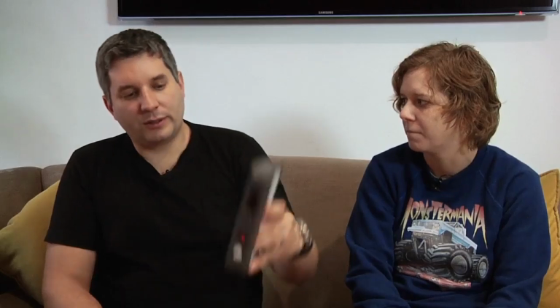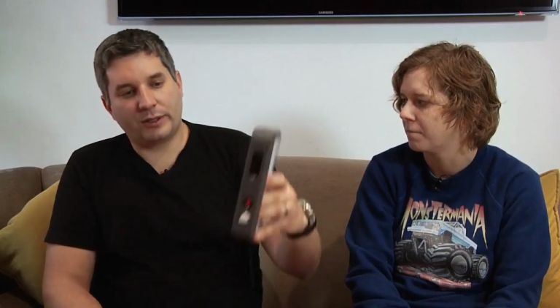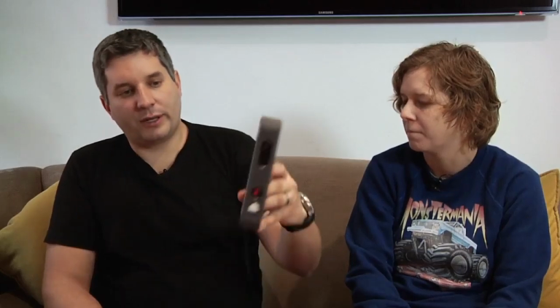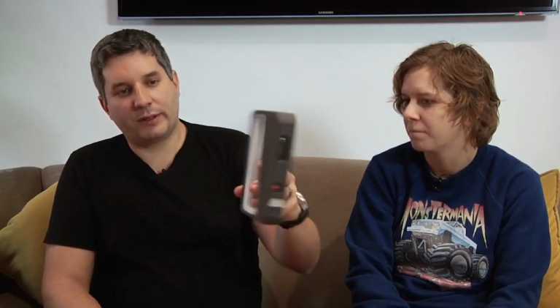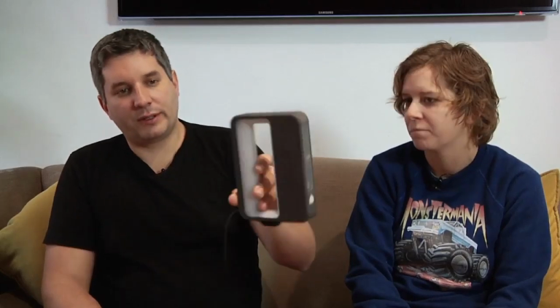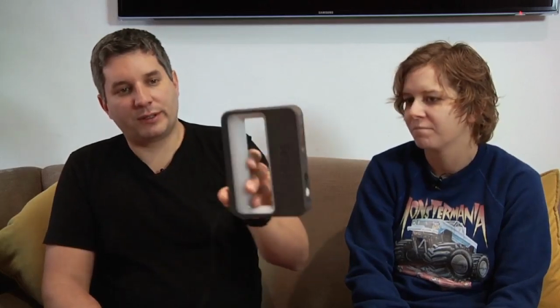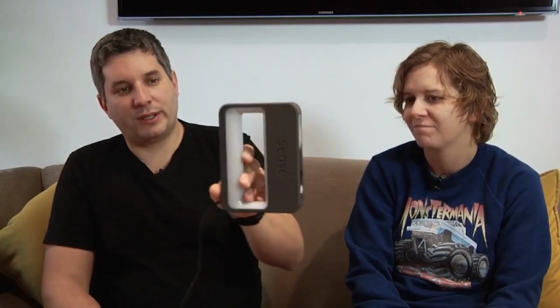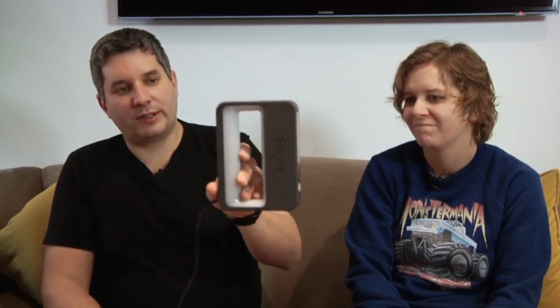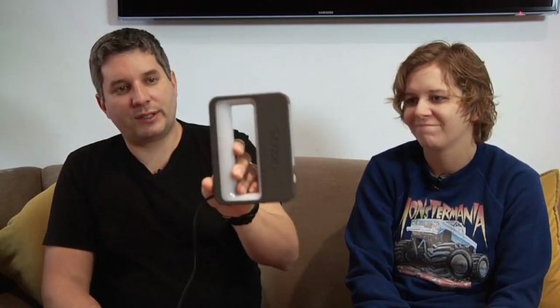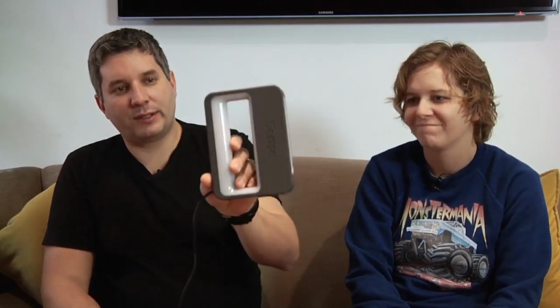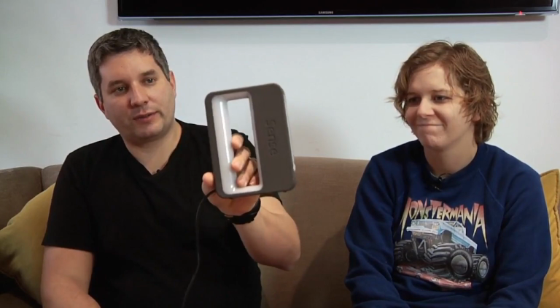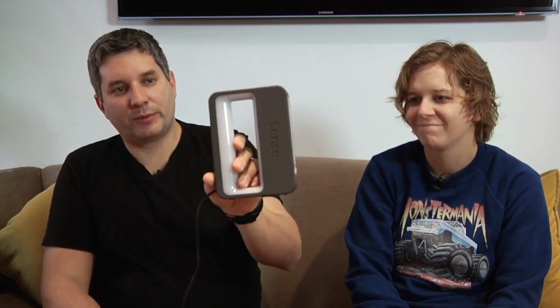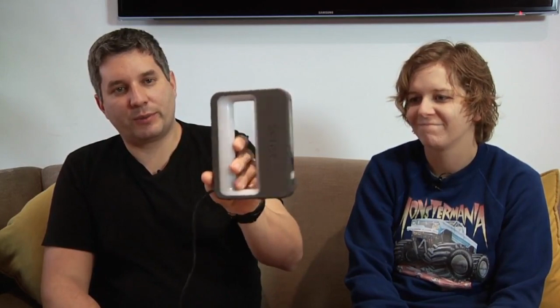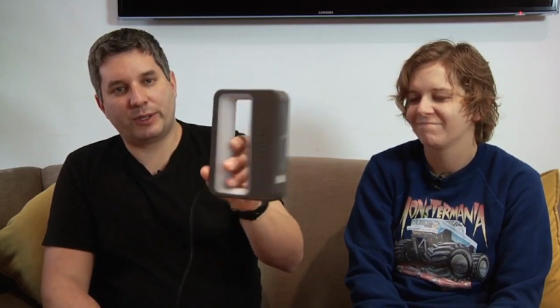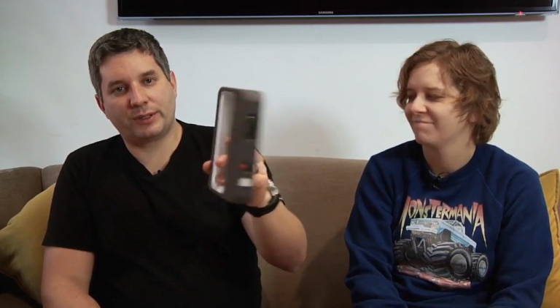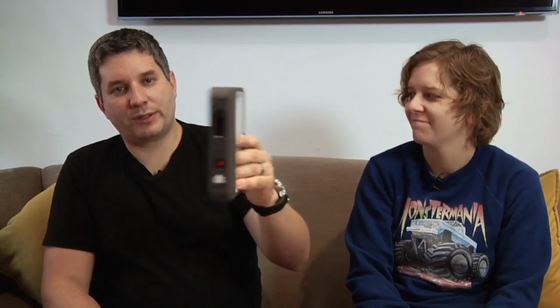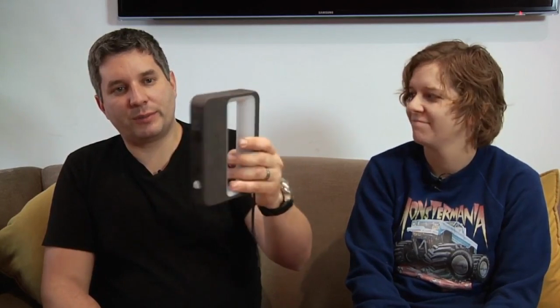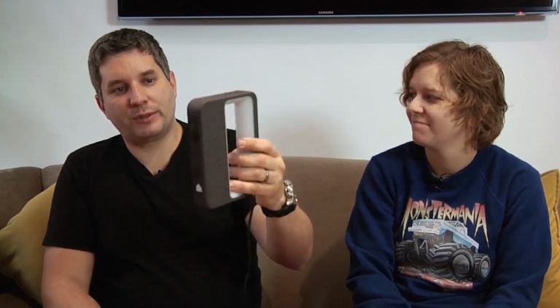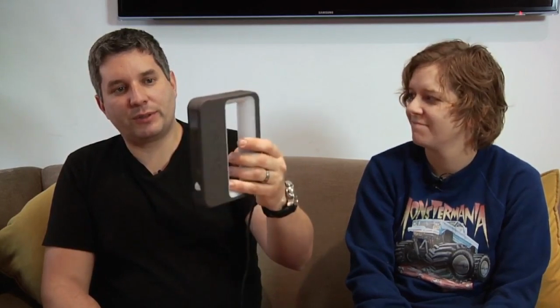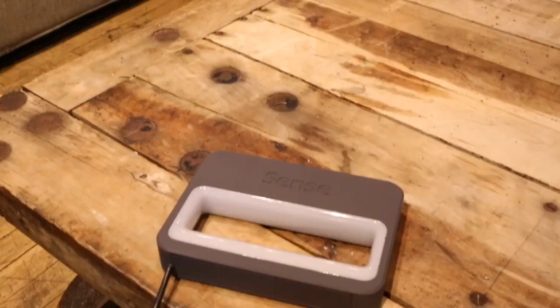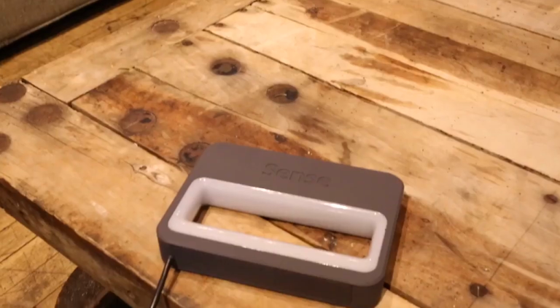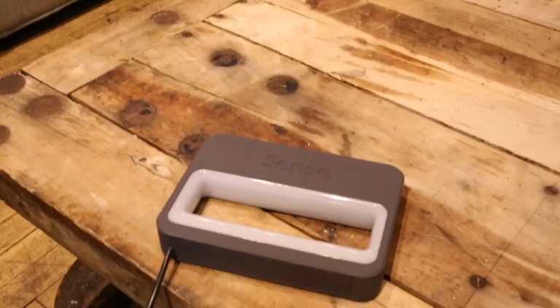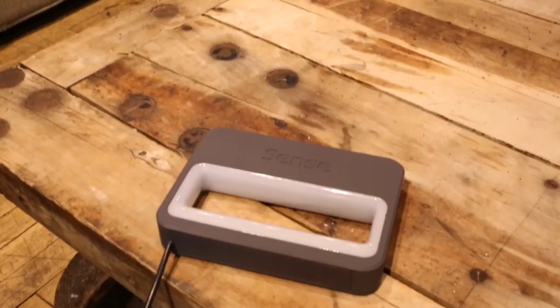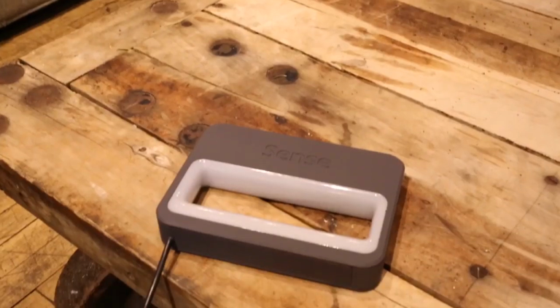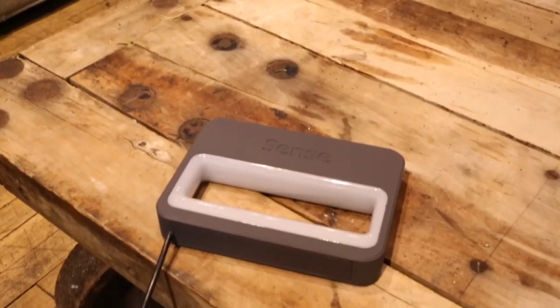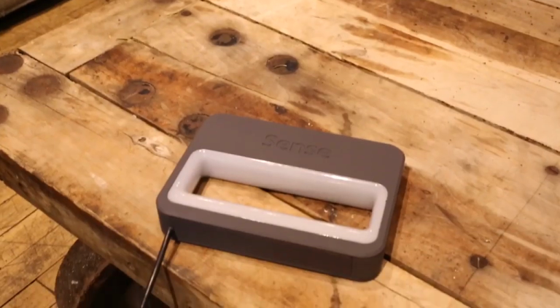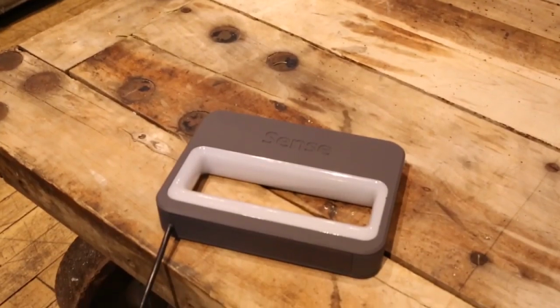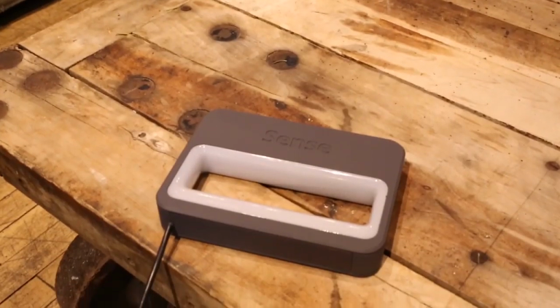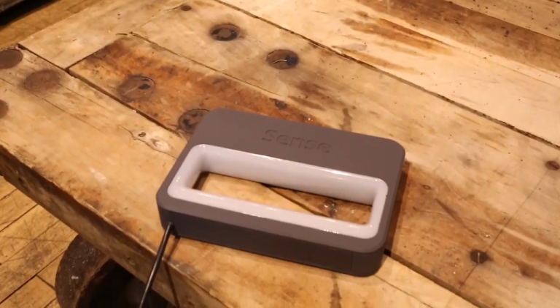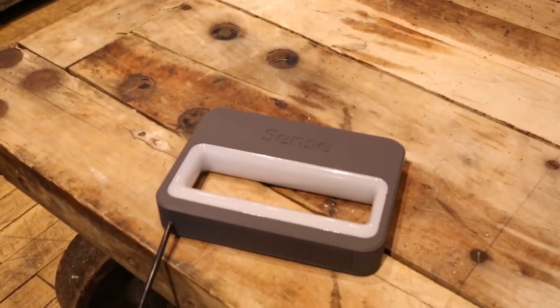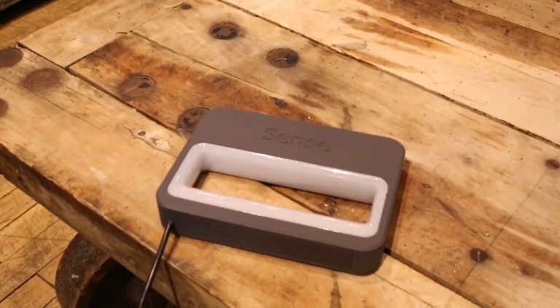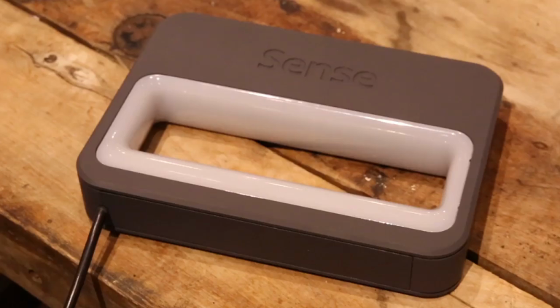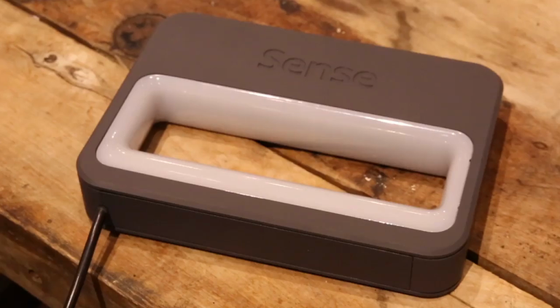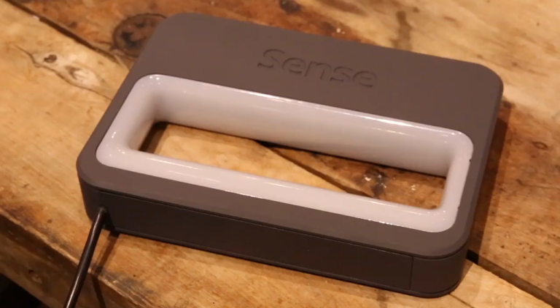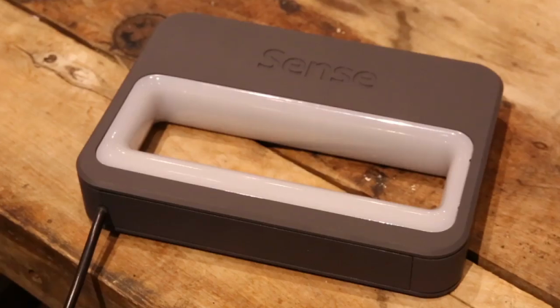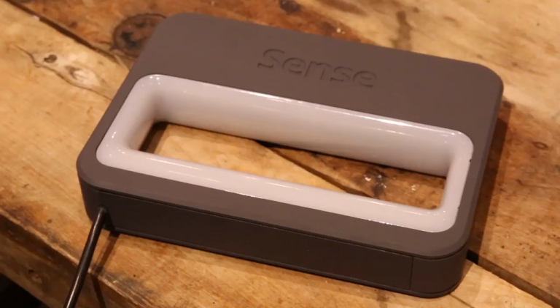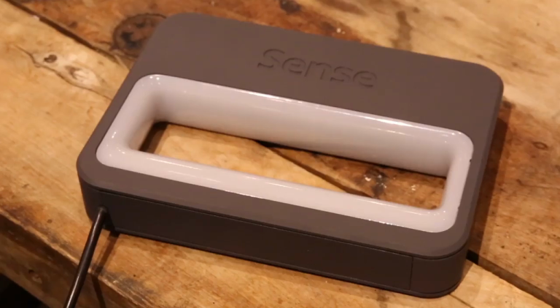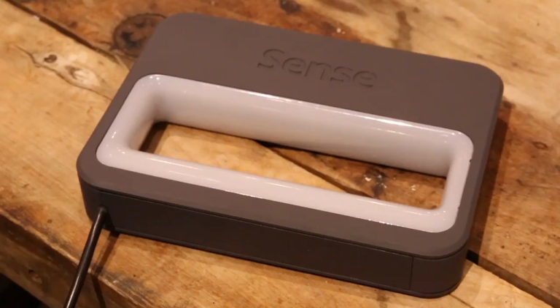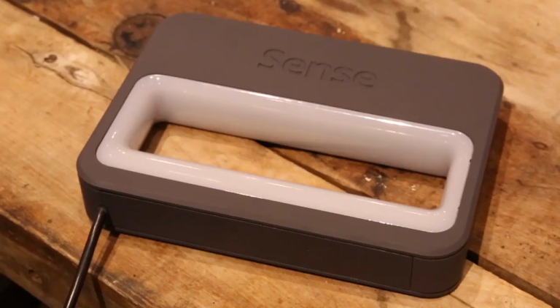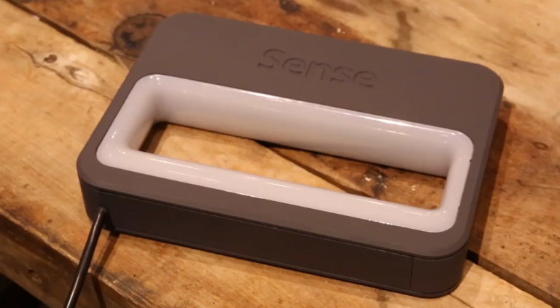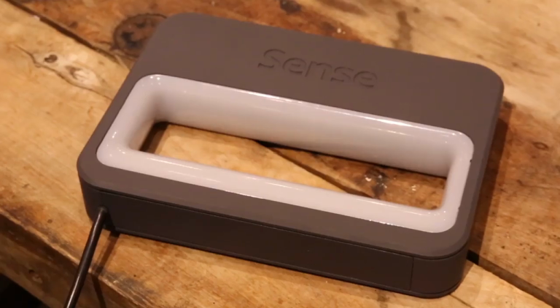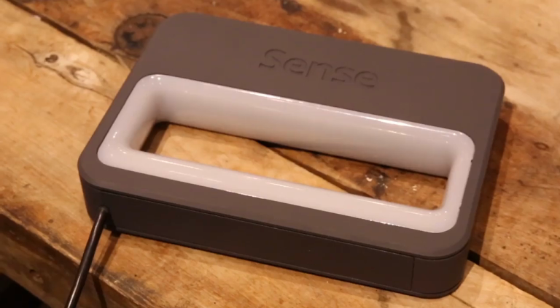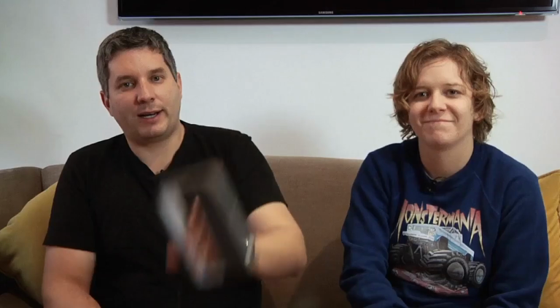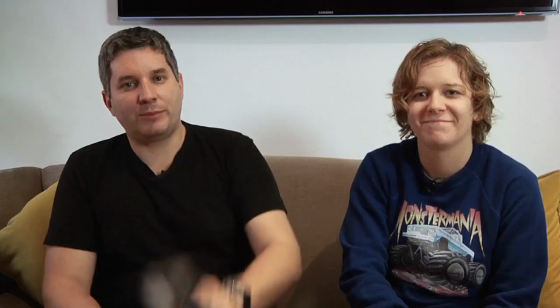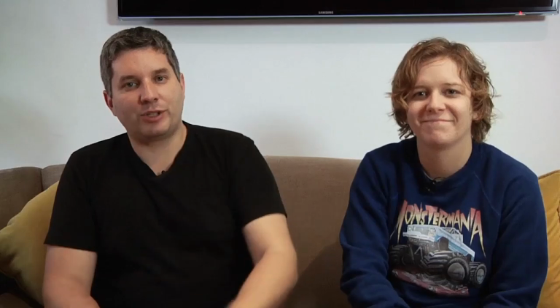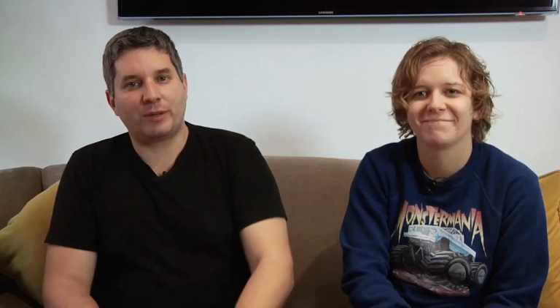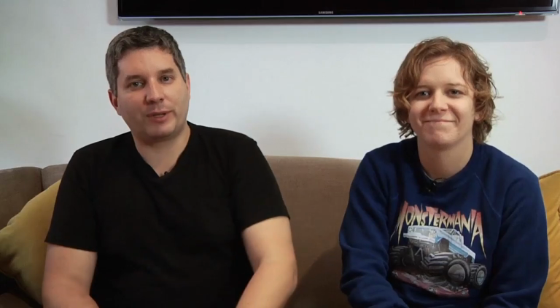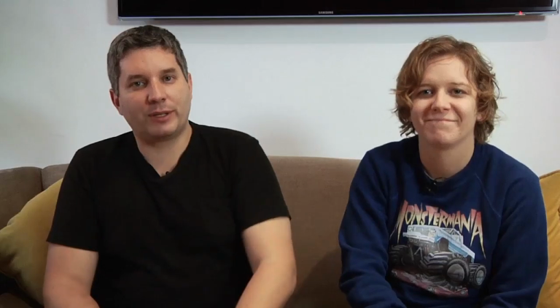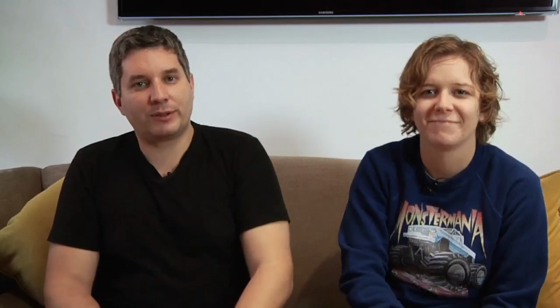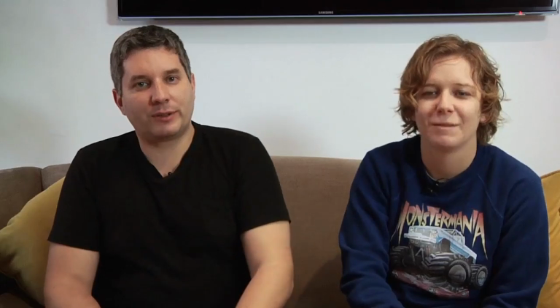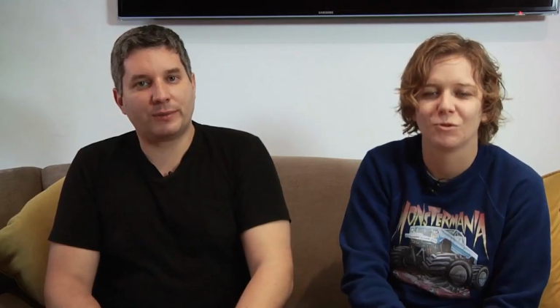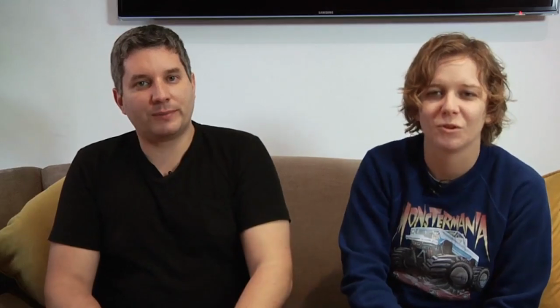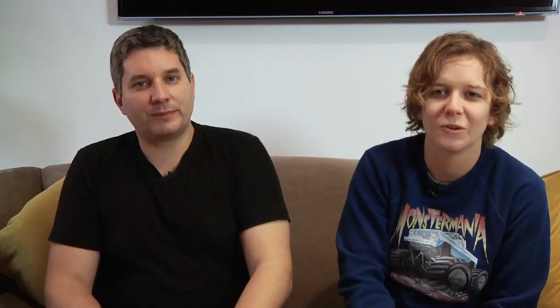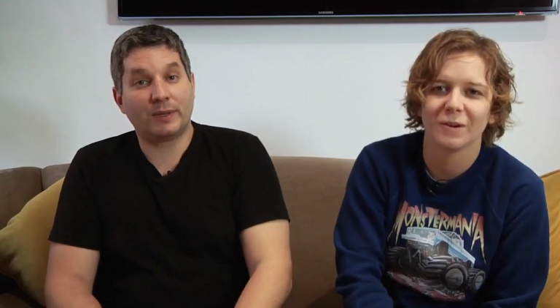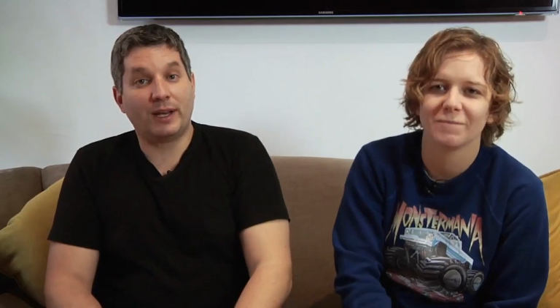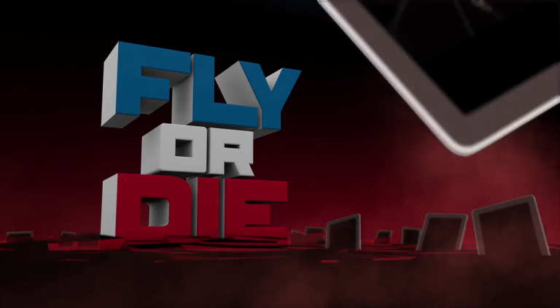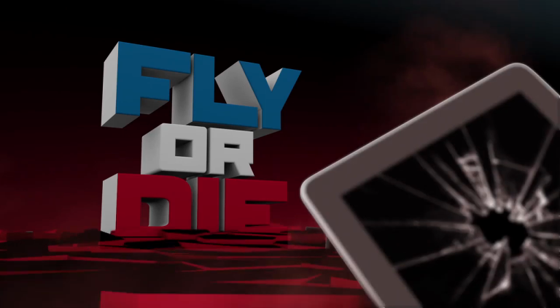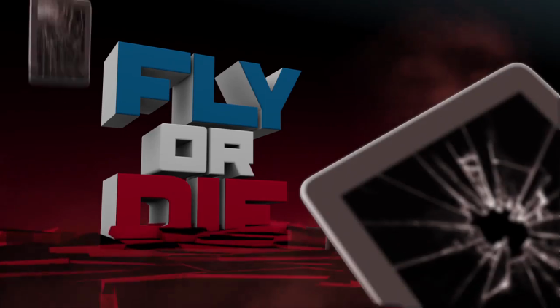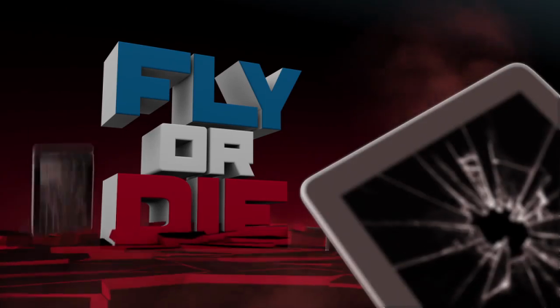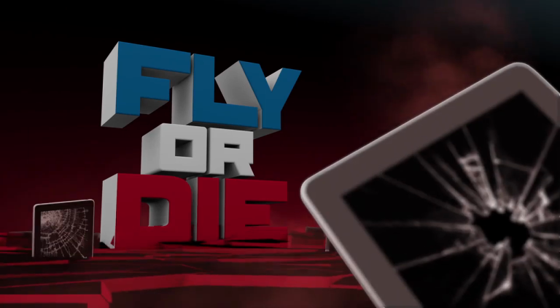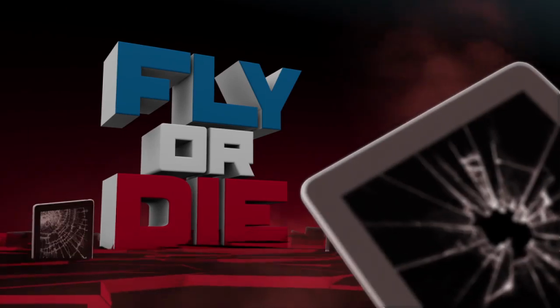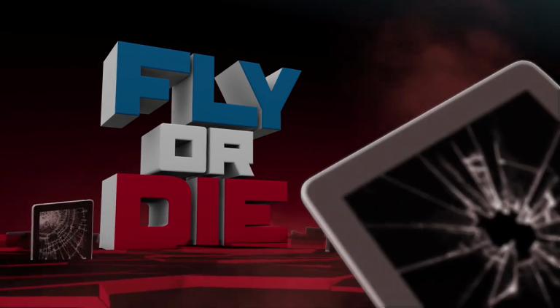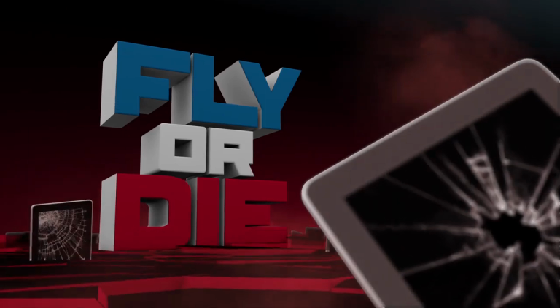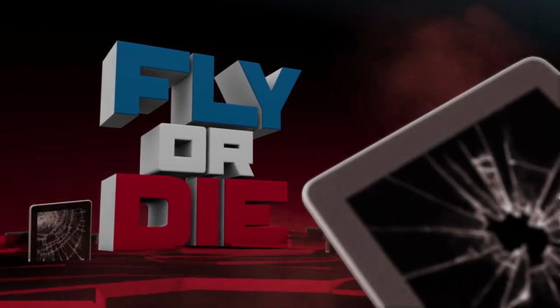So there you have it. This is the Sense from 3D Systems — $400. One fly, one die. I'm John Biggs. I'm Jordan Crook. Thanks for watching.